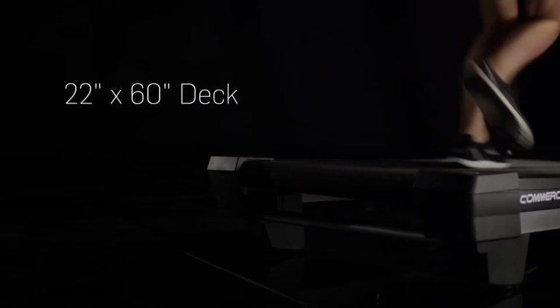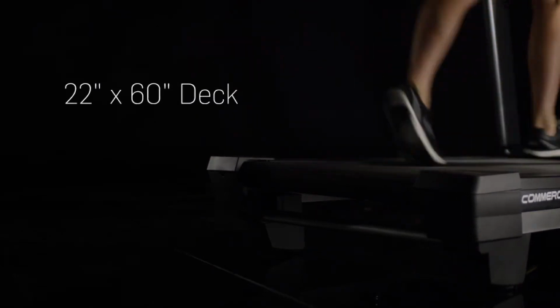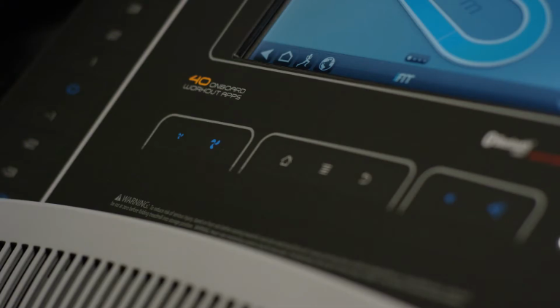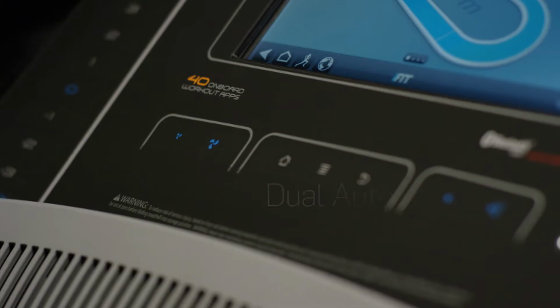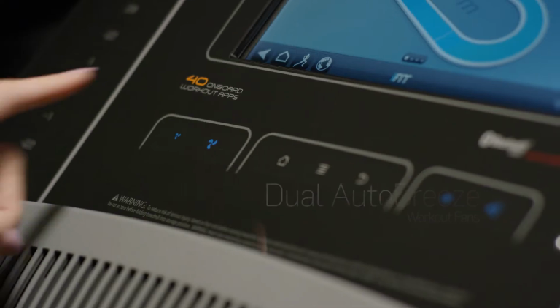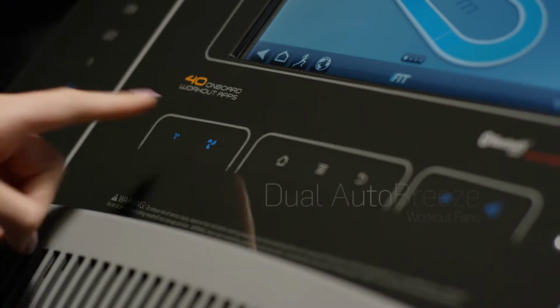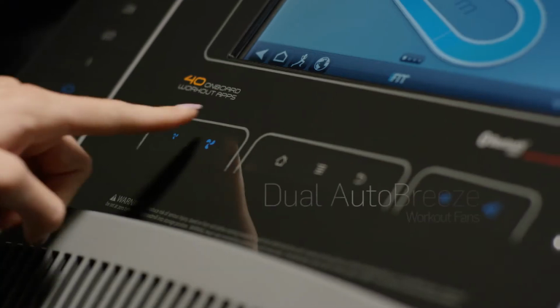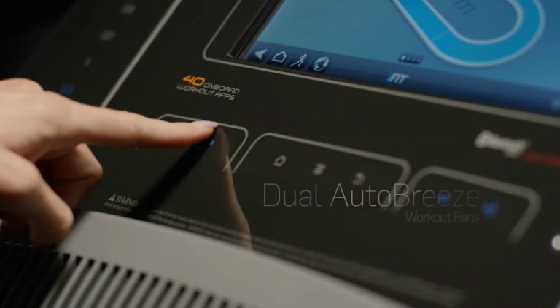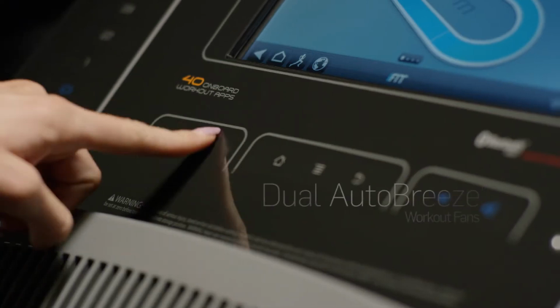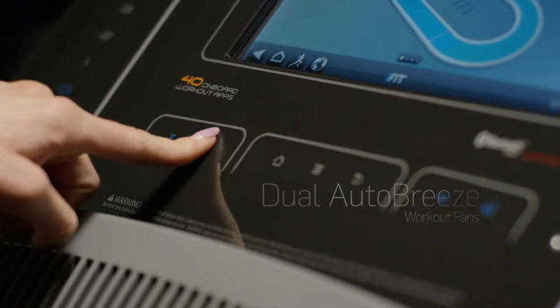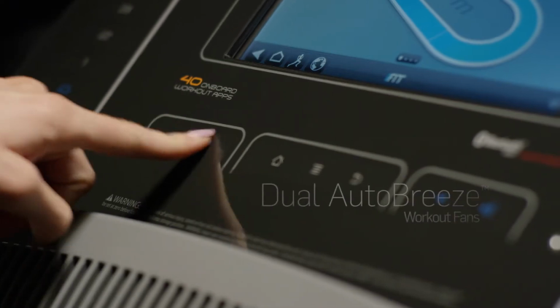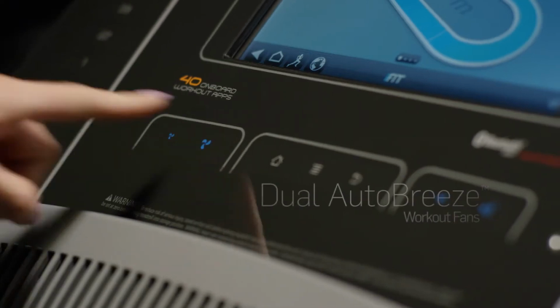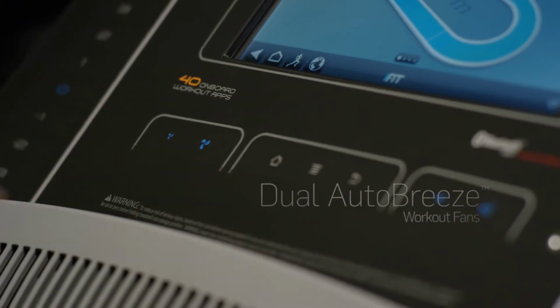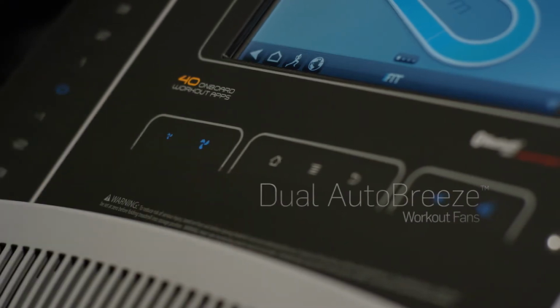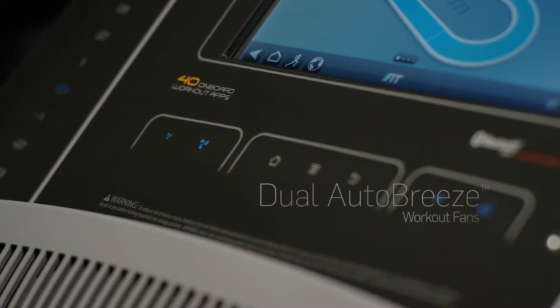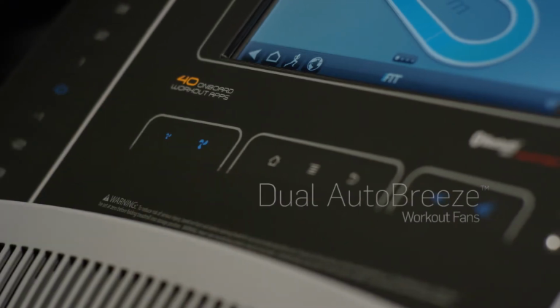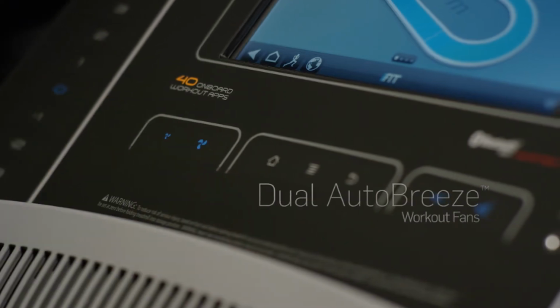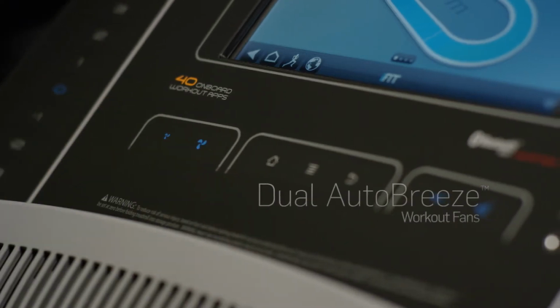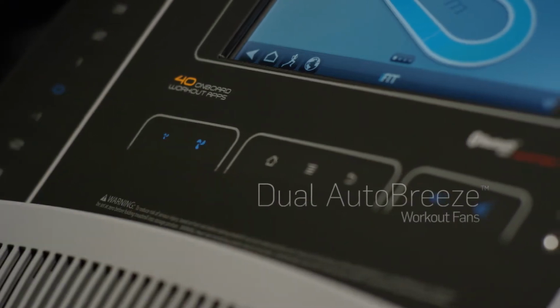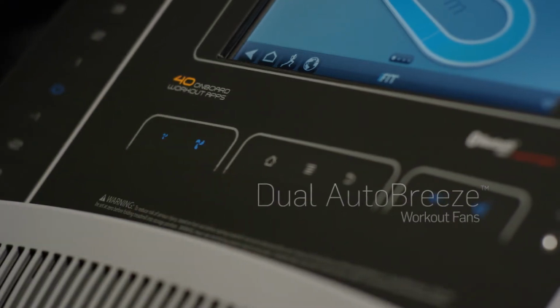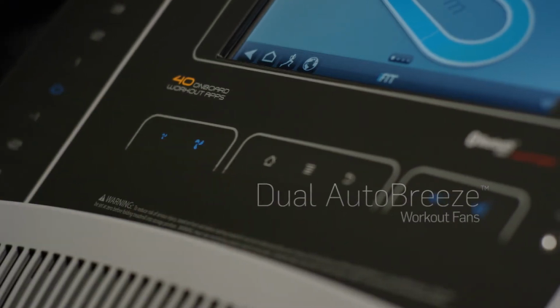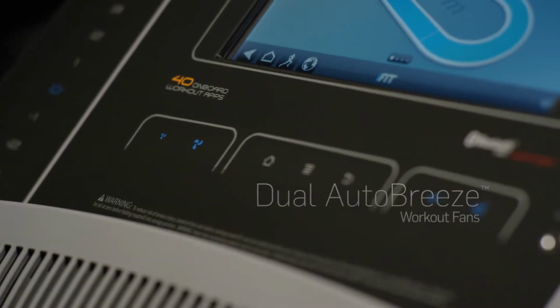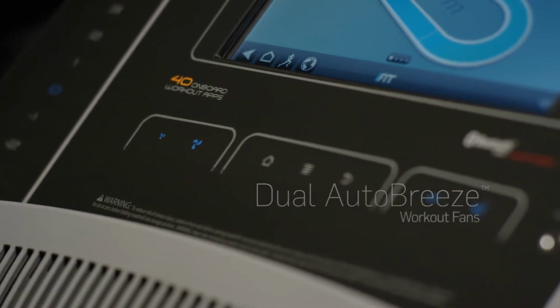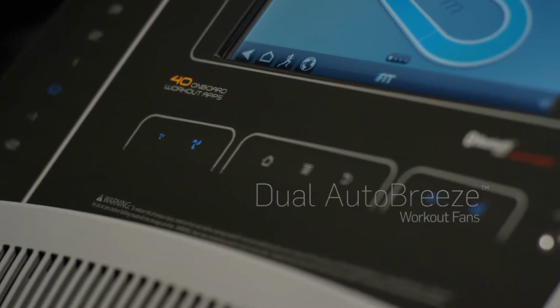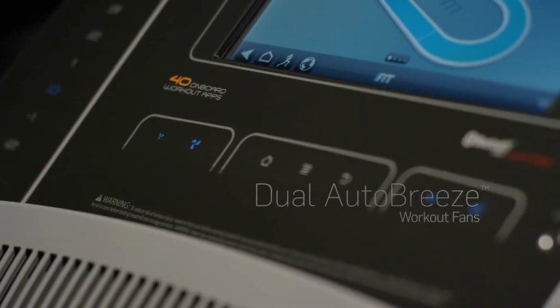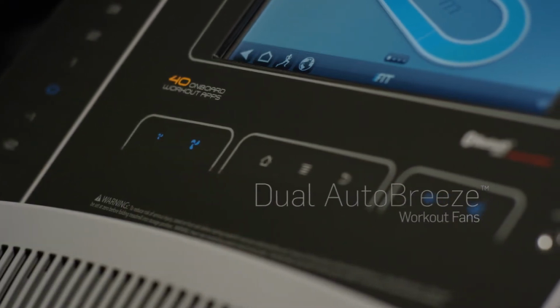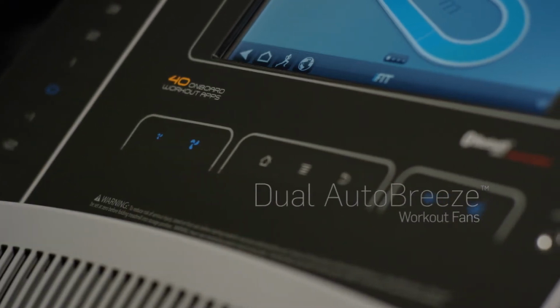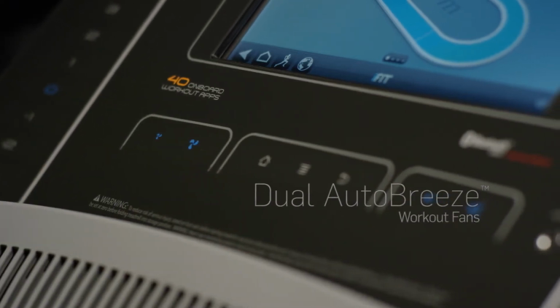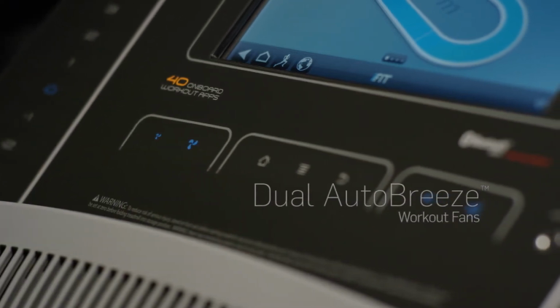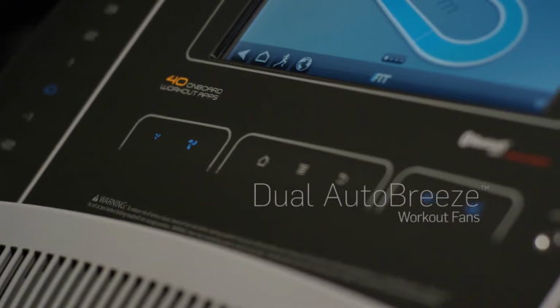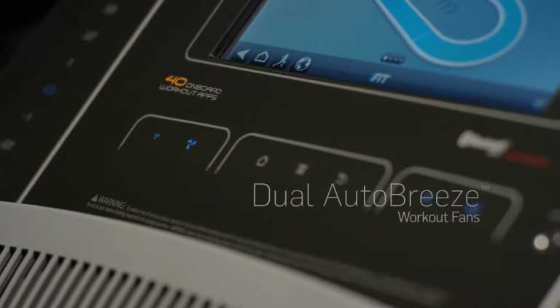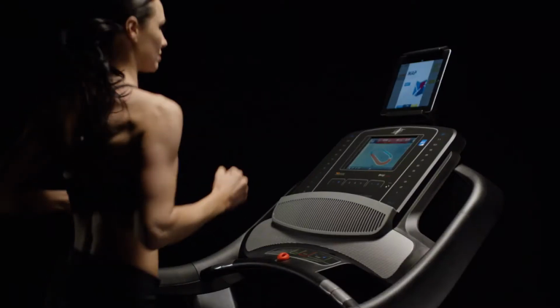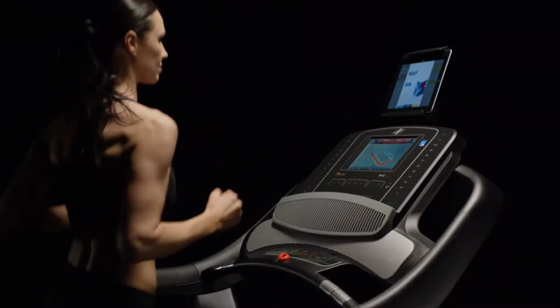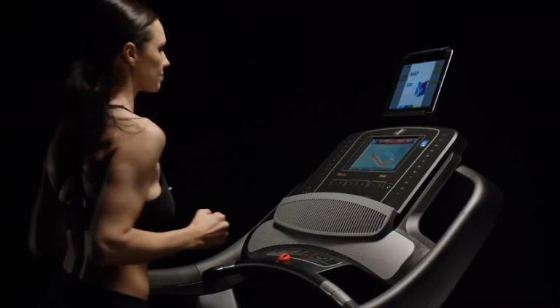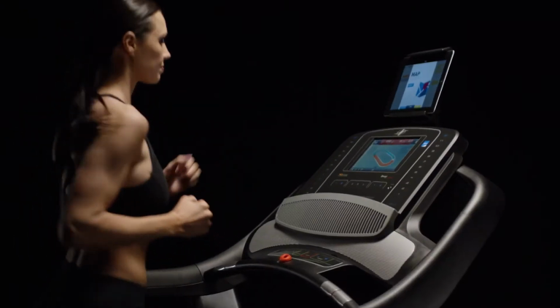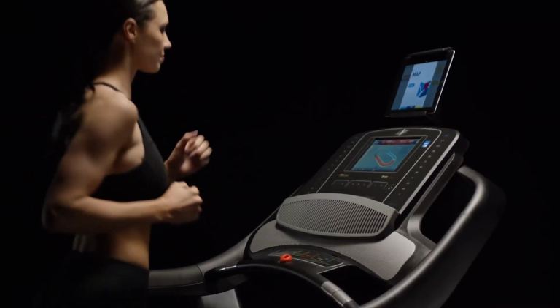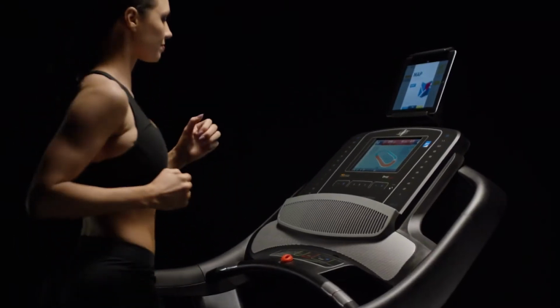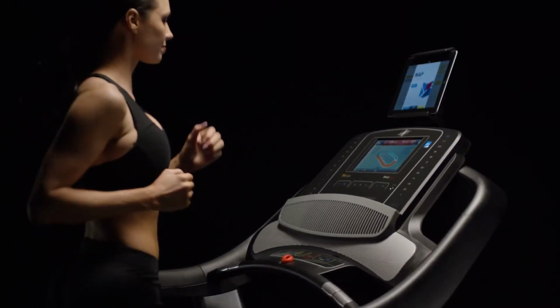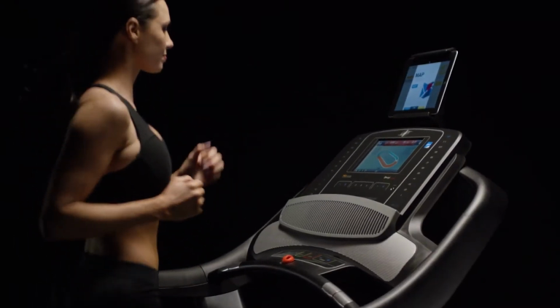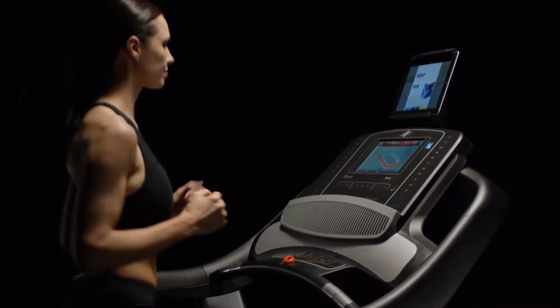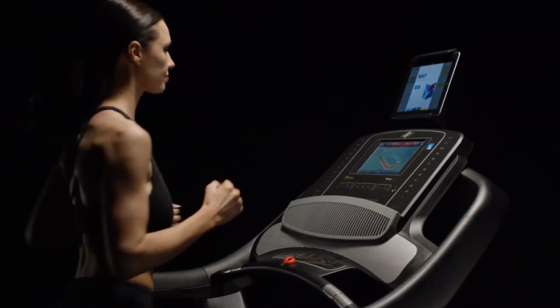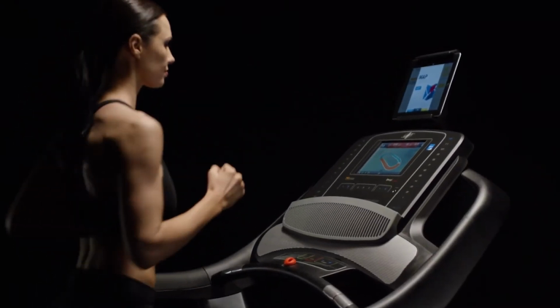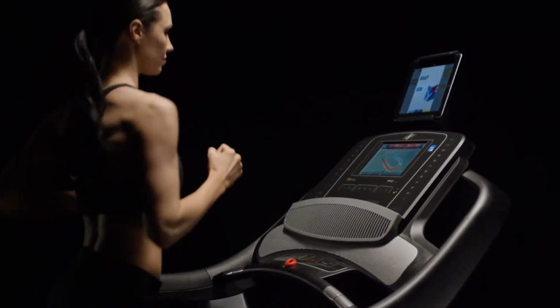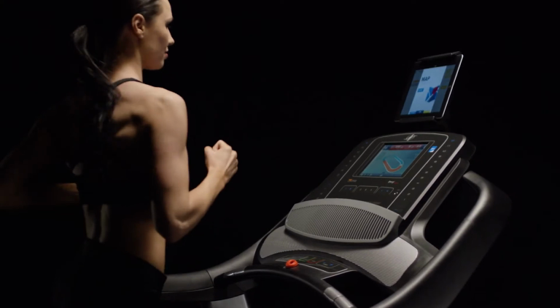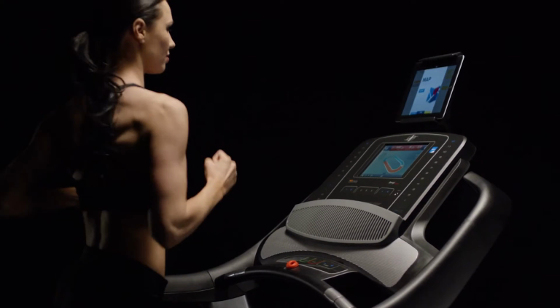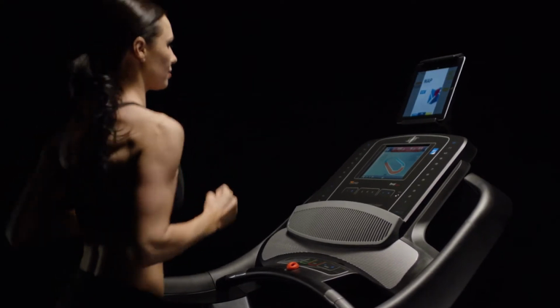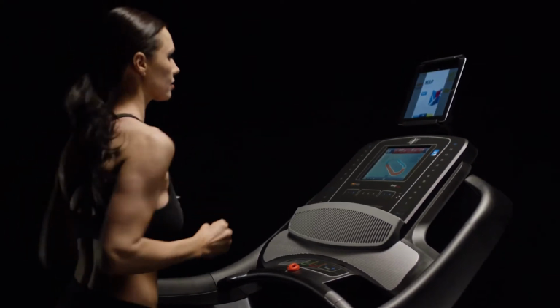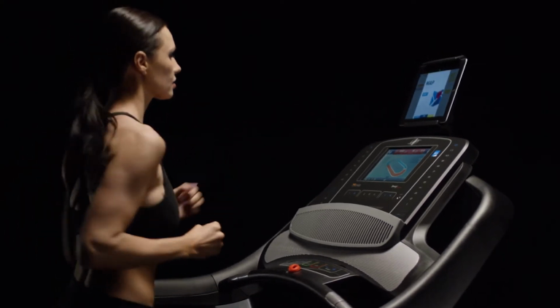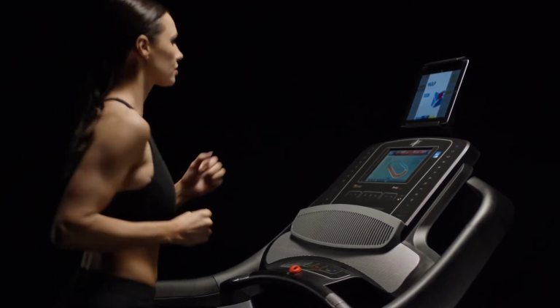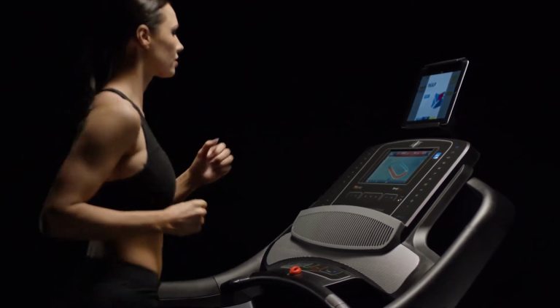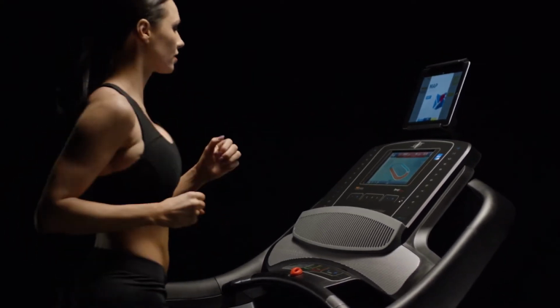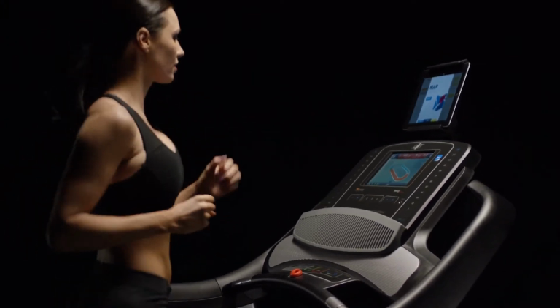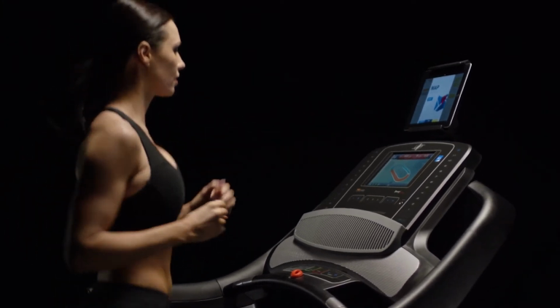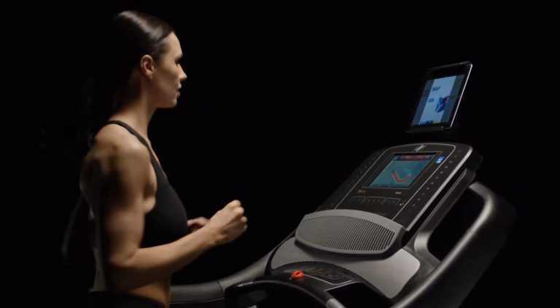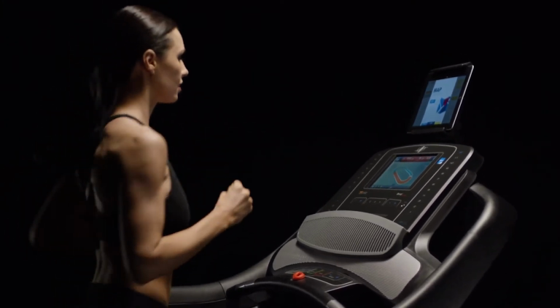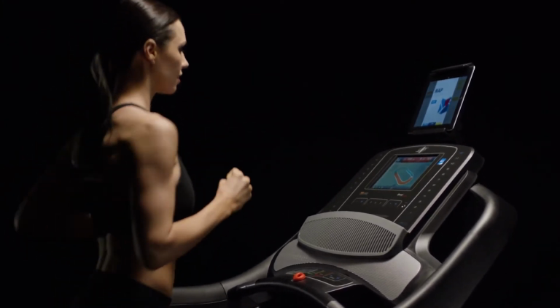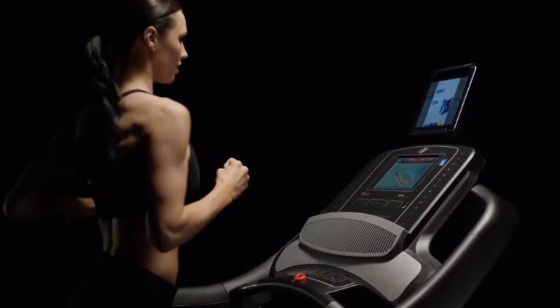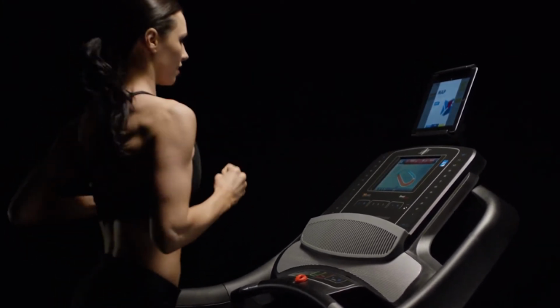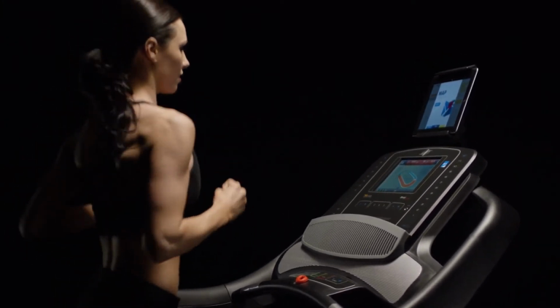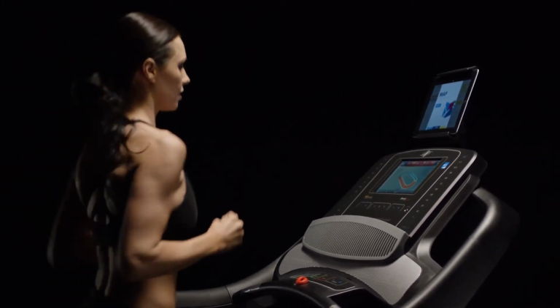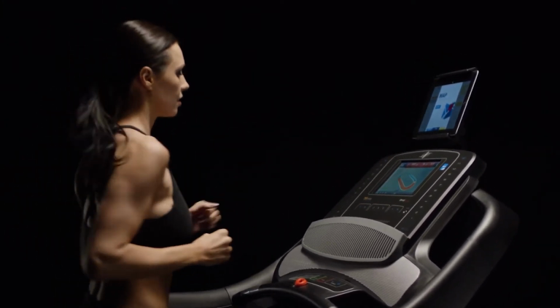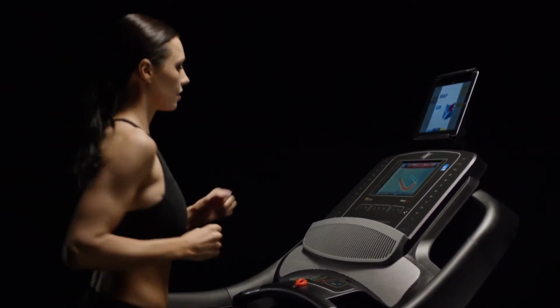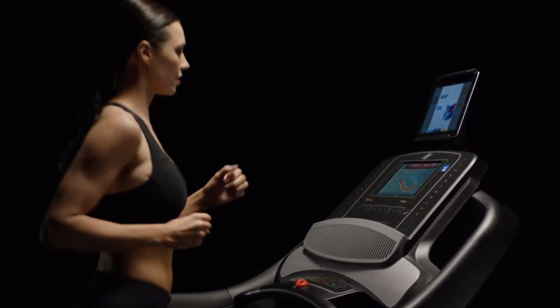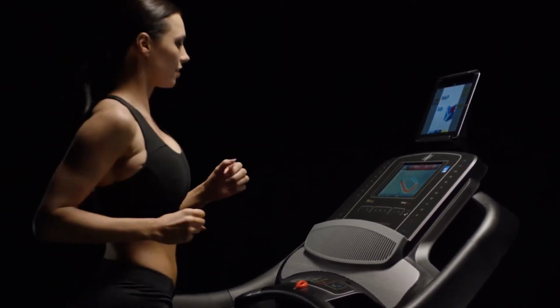With a set of automatically adjusting workout fans, you will stay cool as you follow your onboard personal trainer.